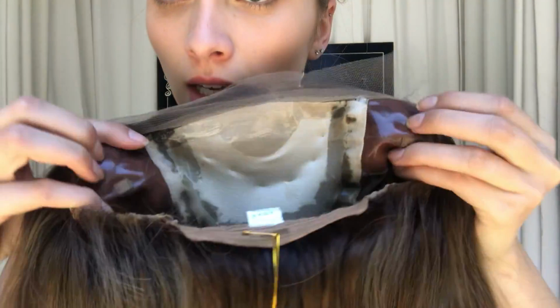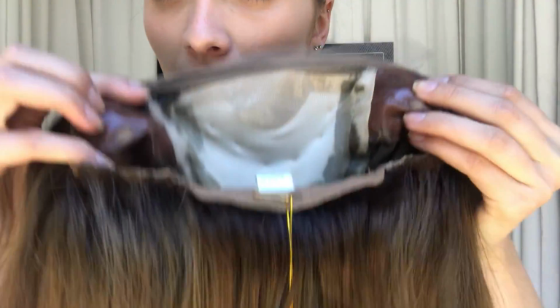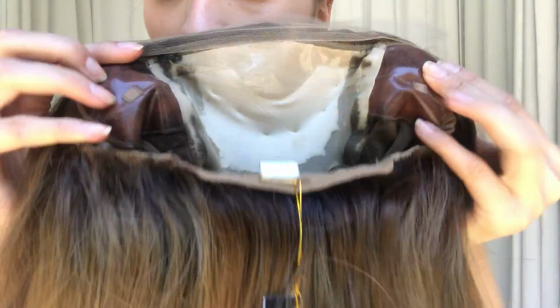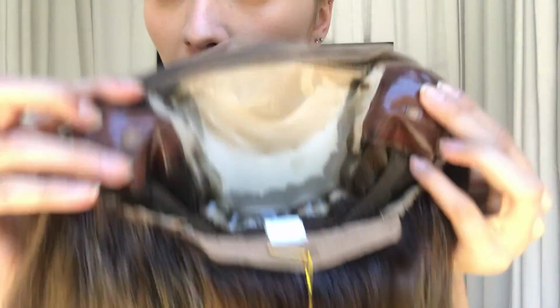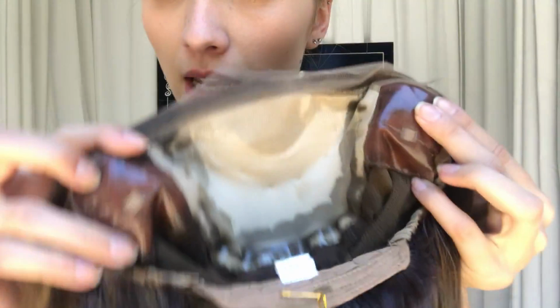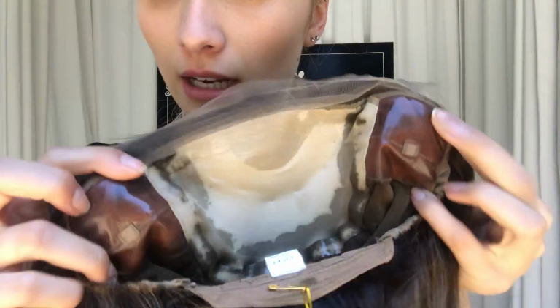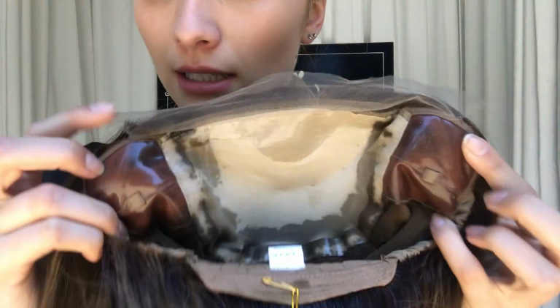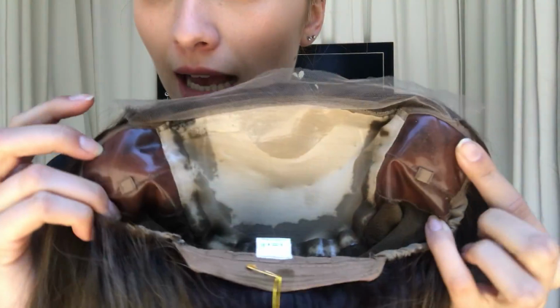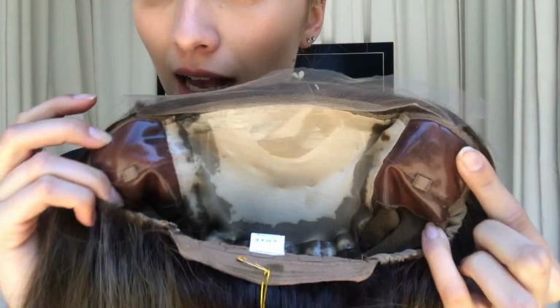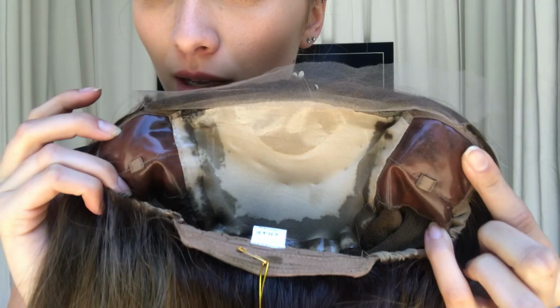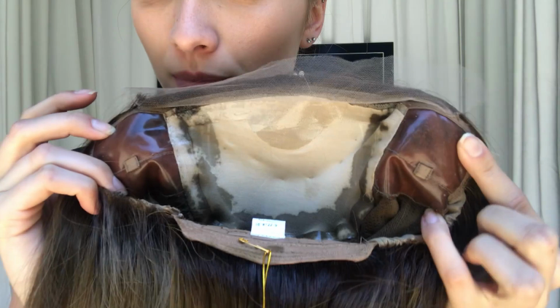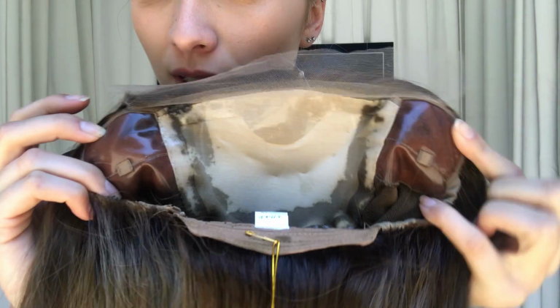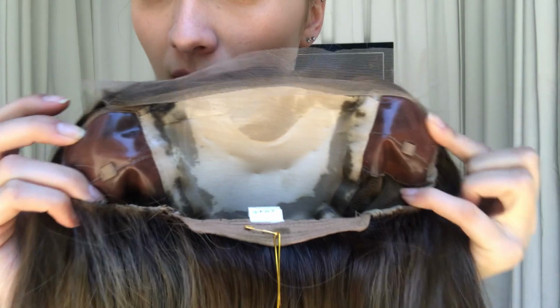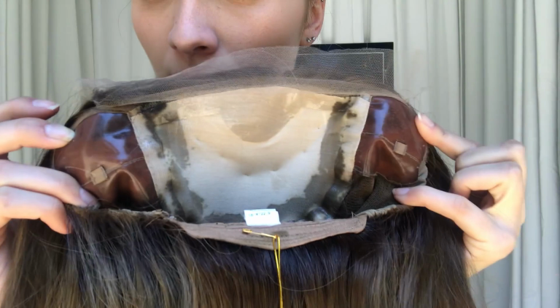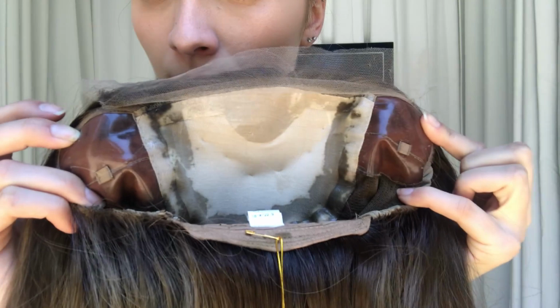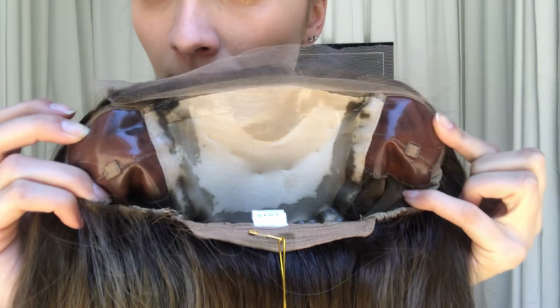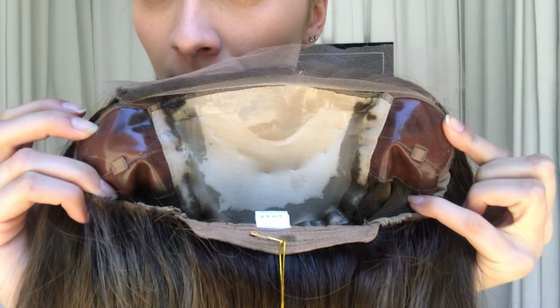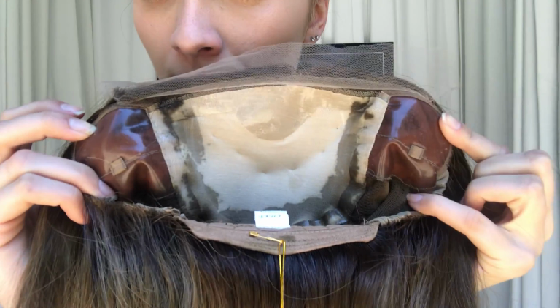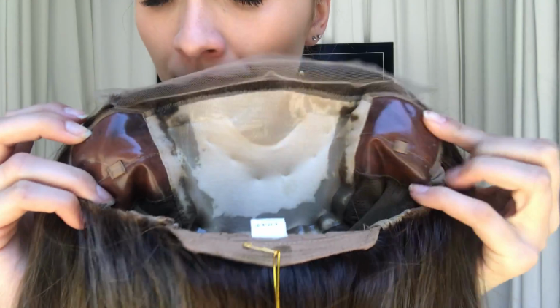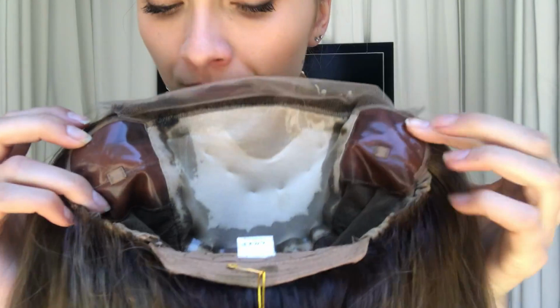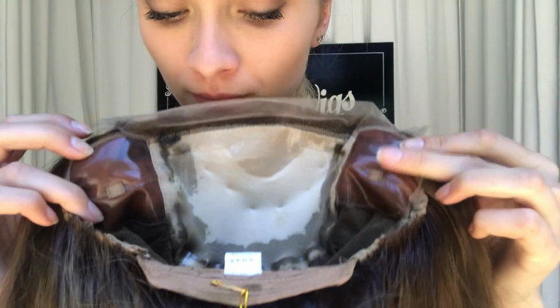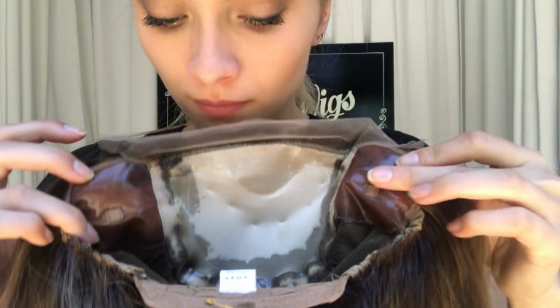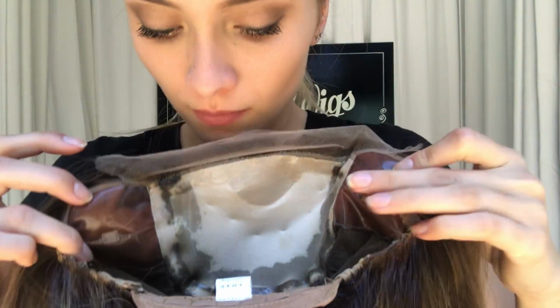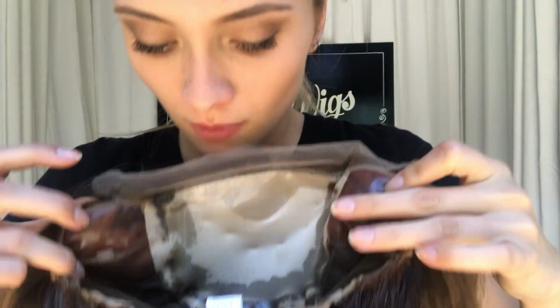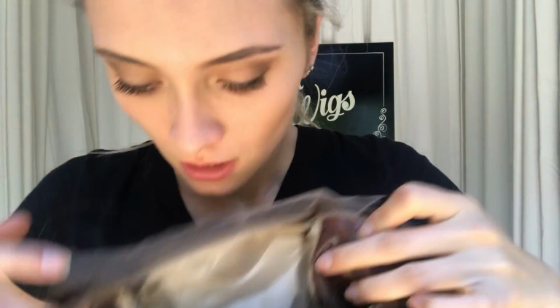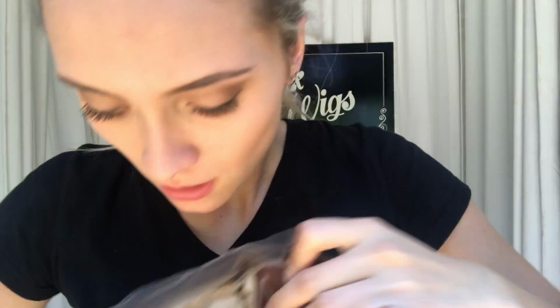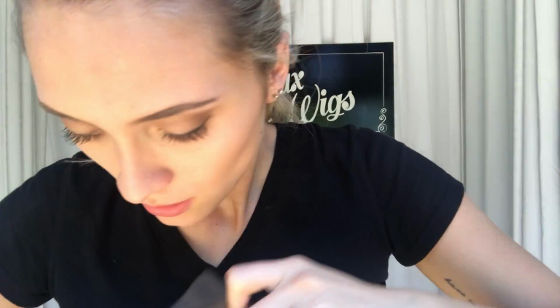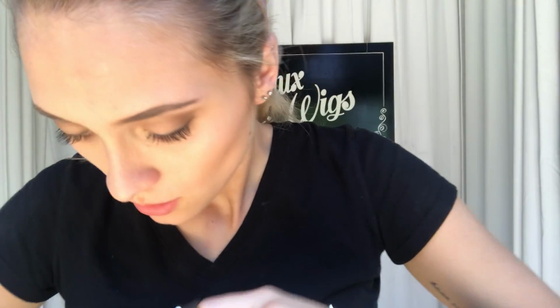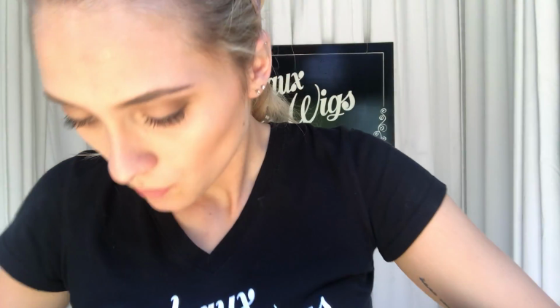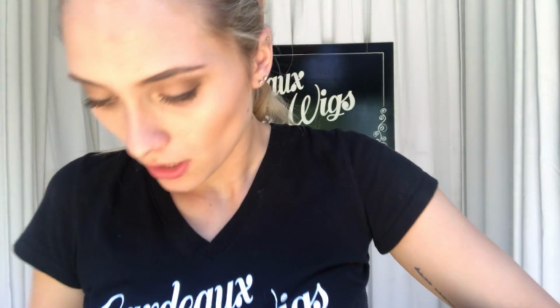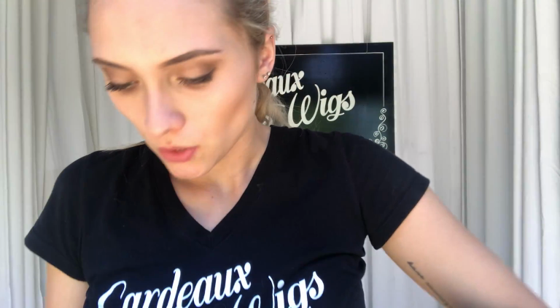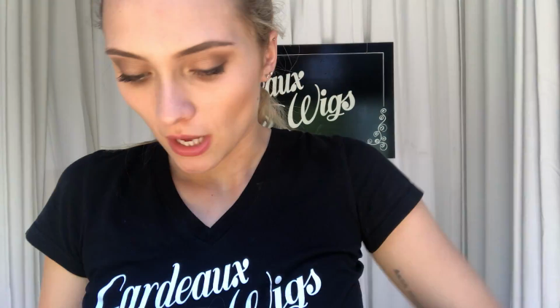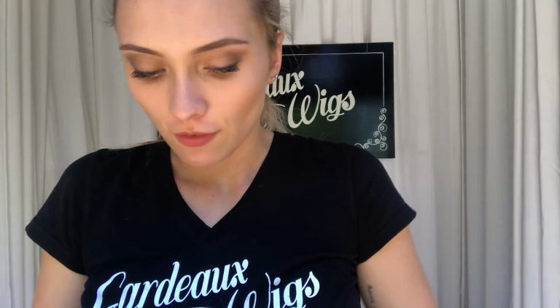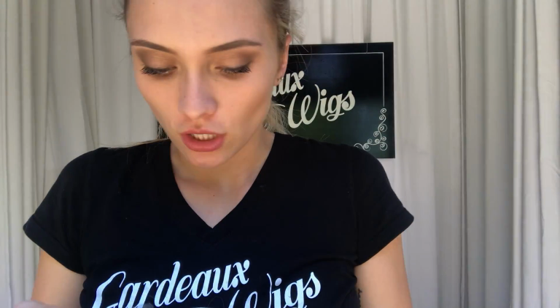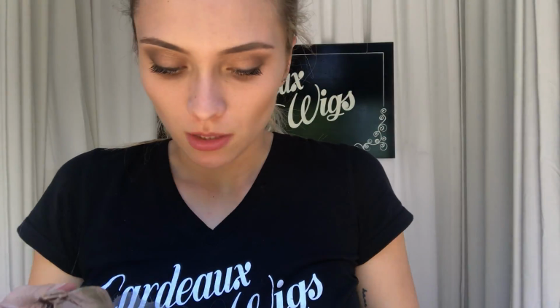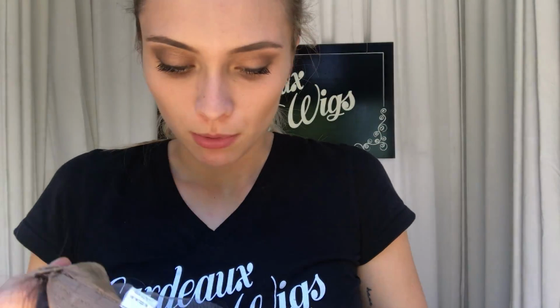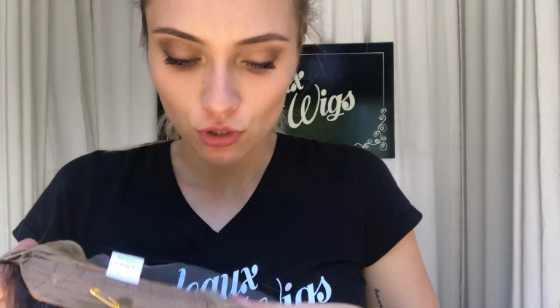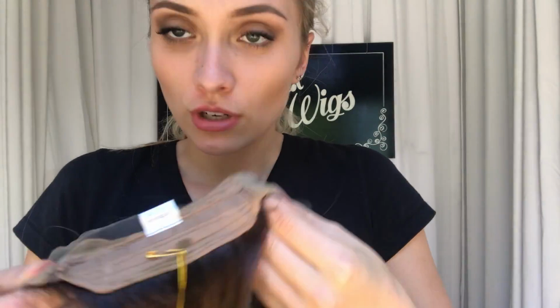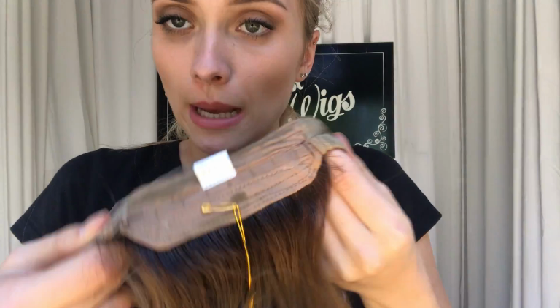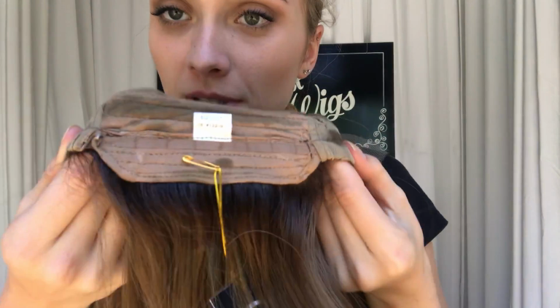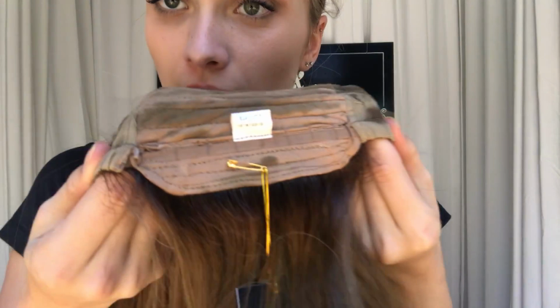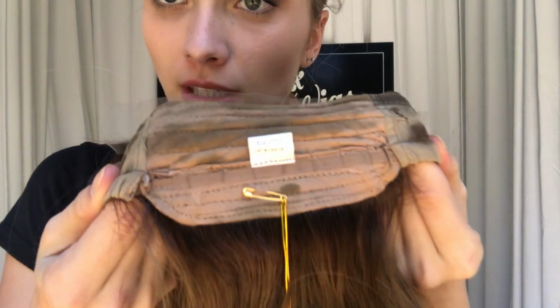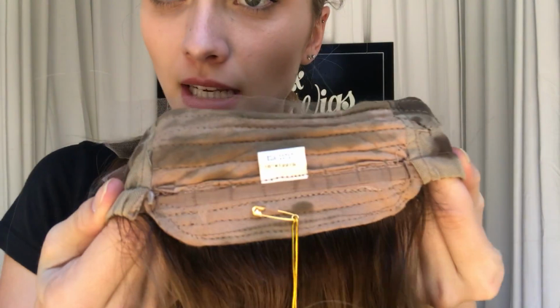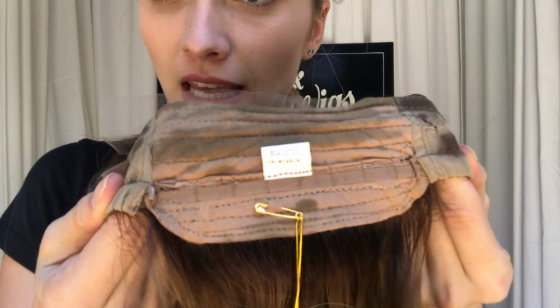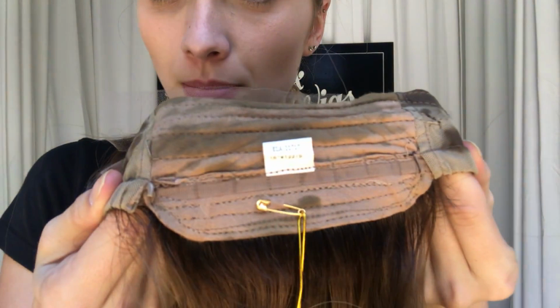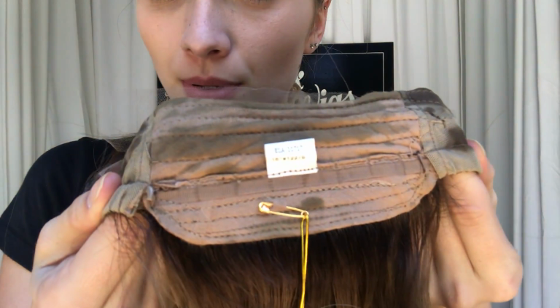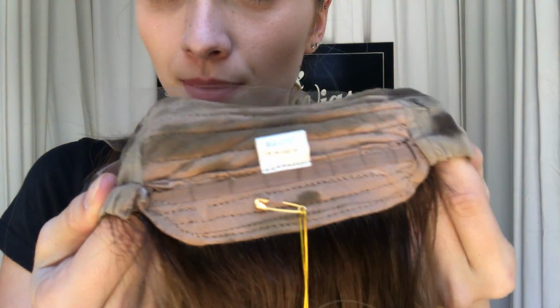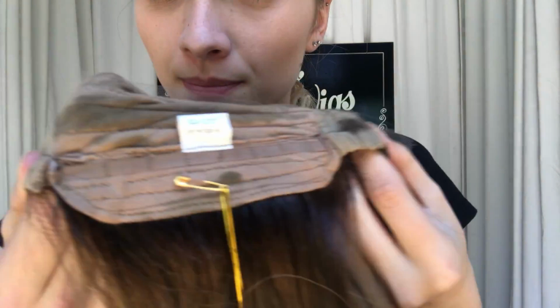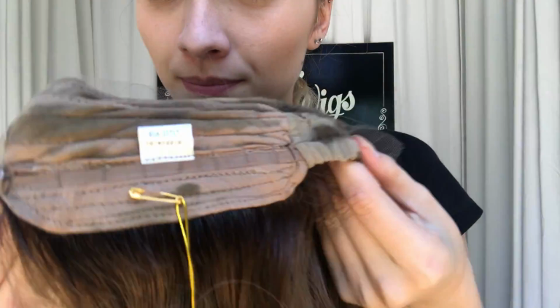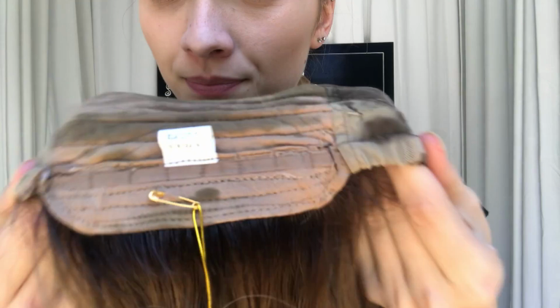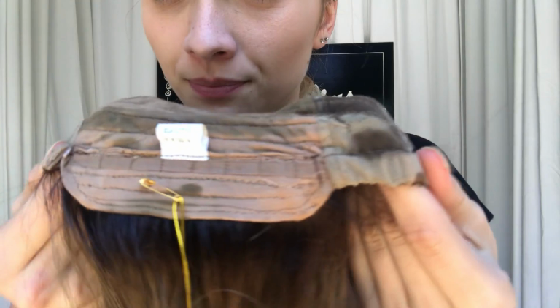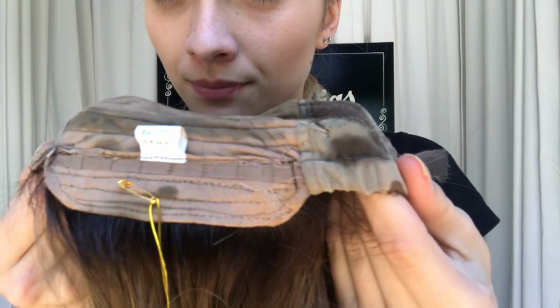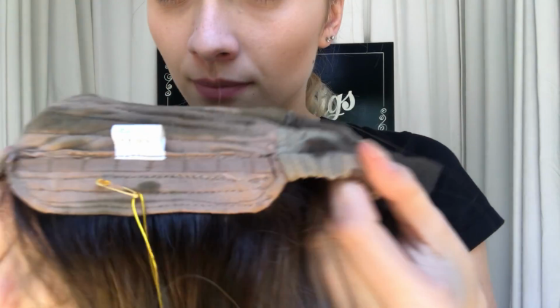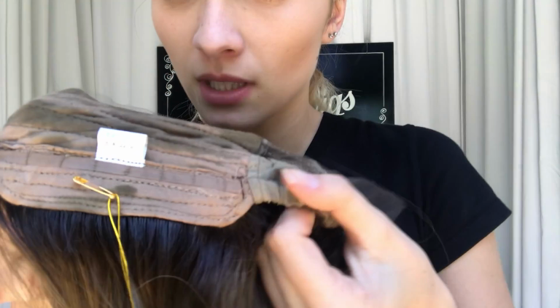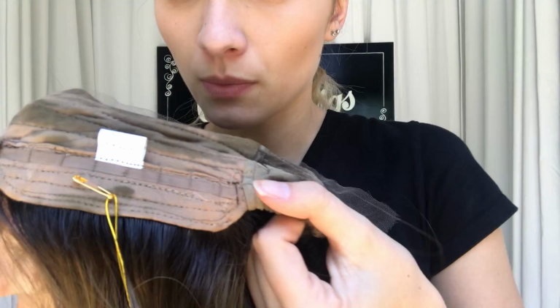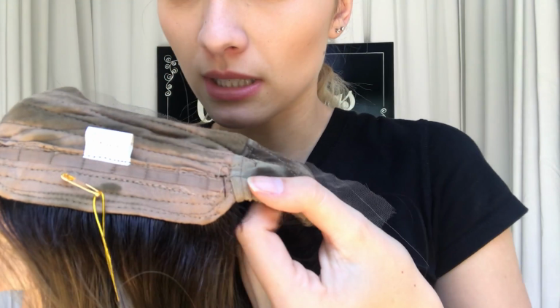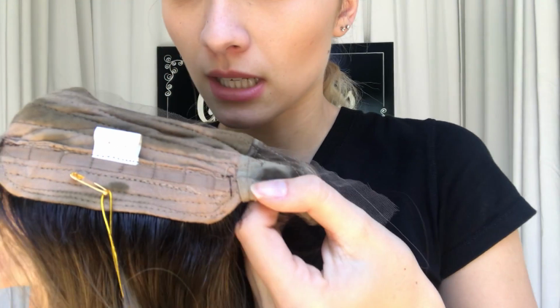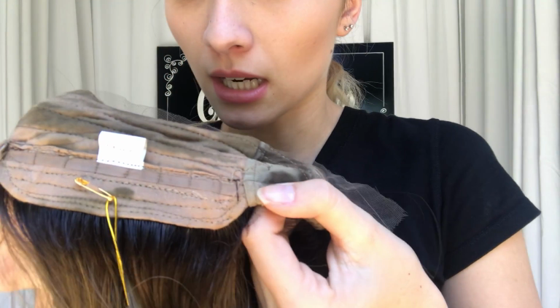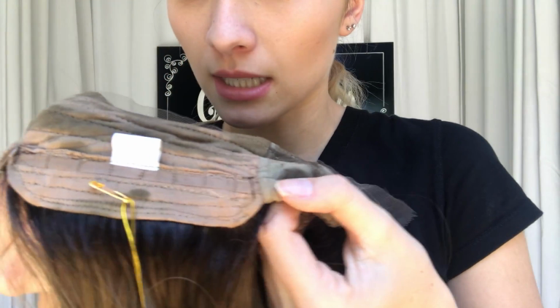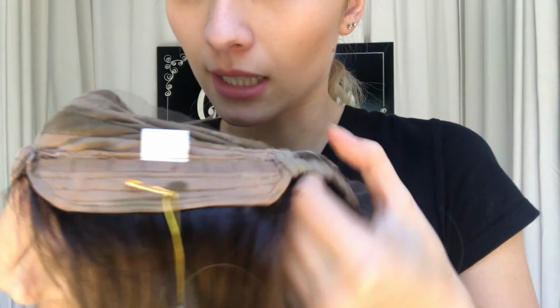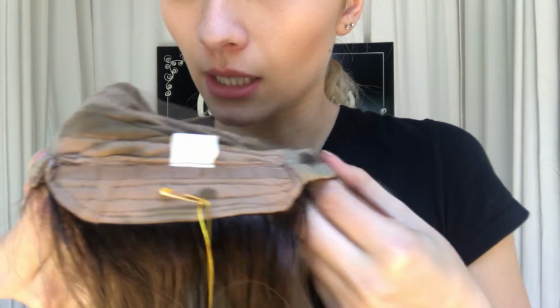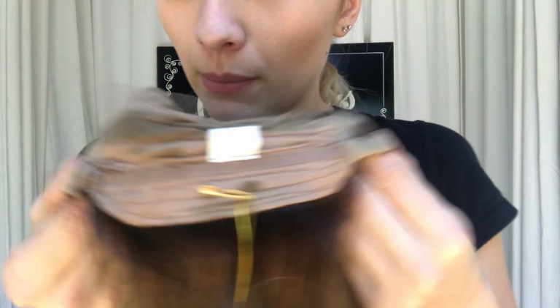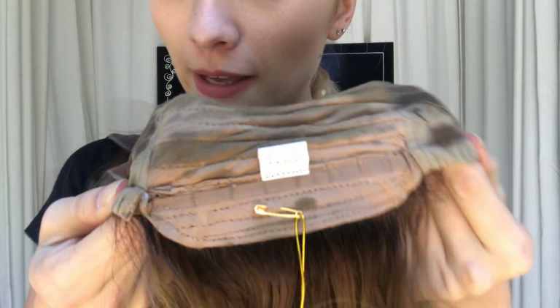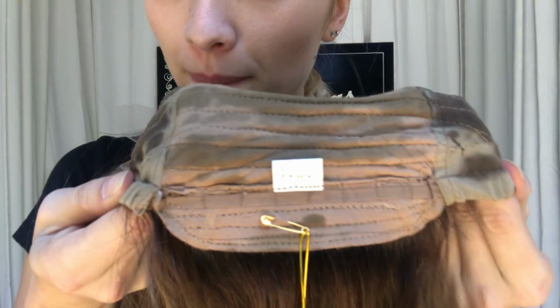In the ear tabs. We also have adjustable straps here at the nape. This one's tucked in a little bit.